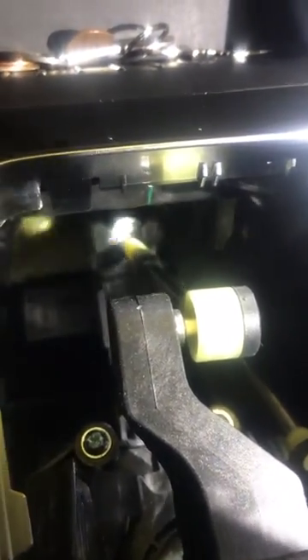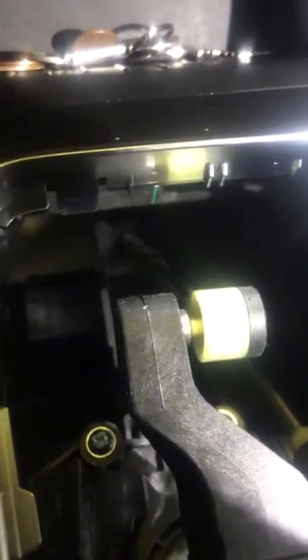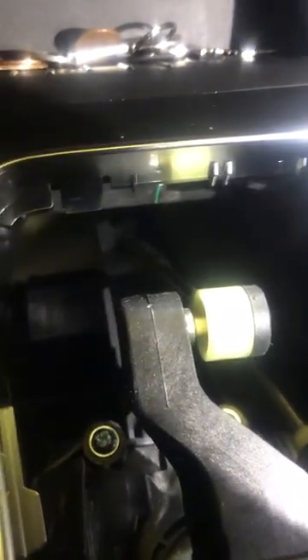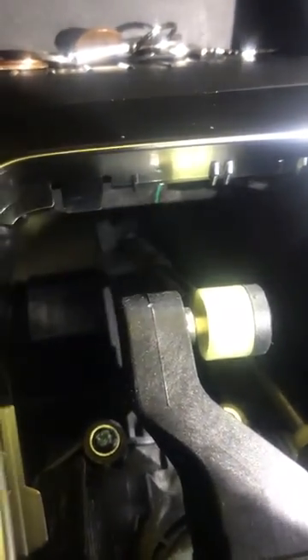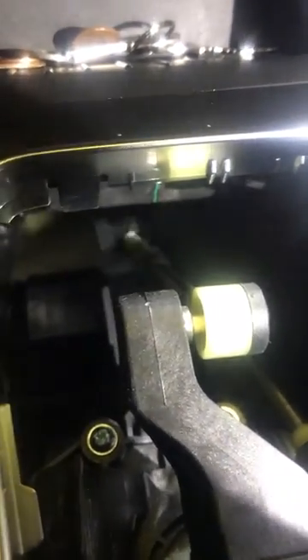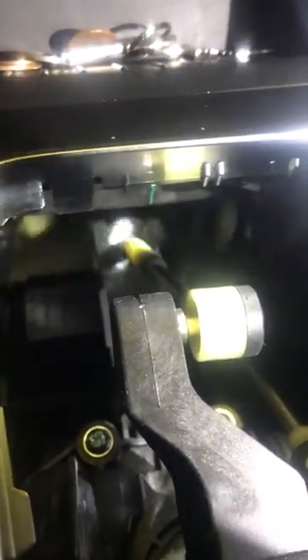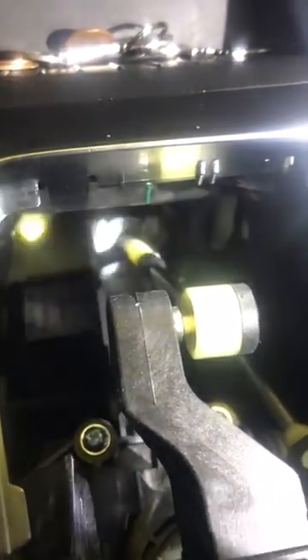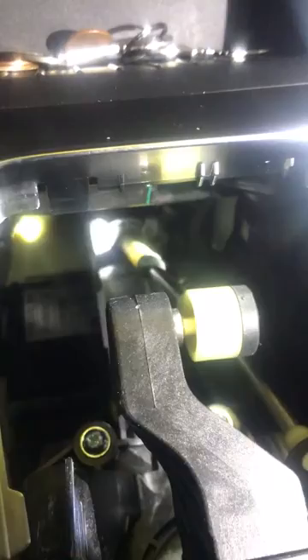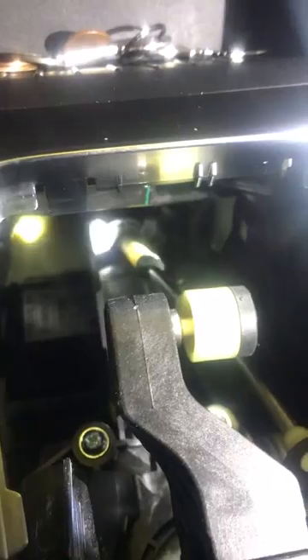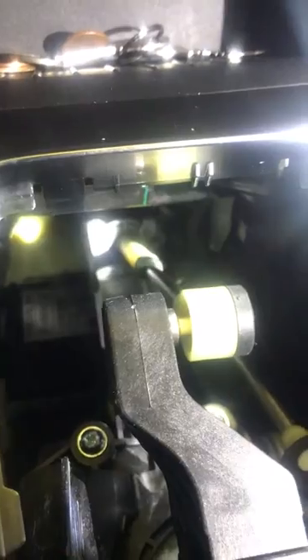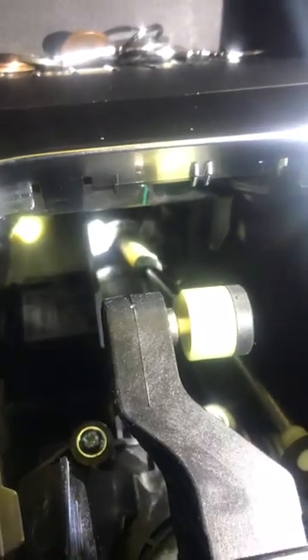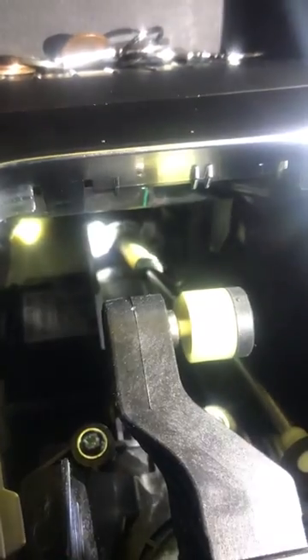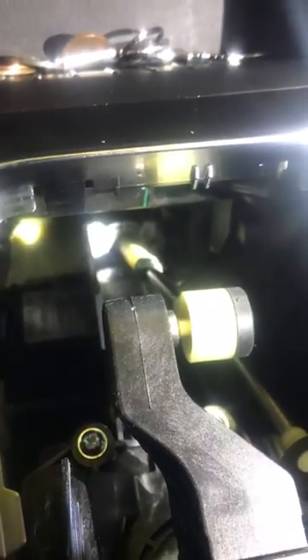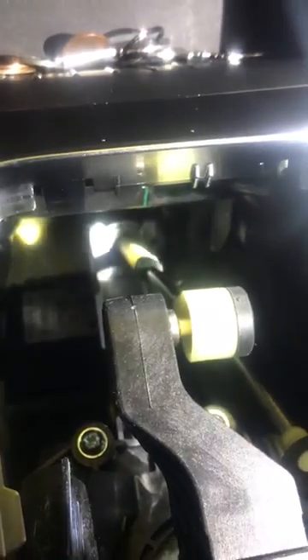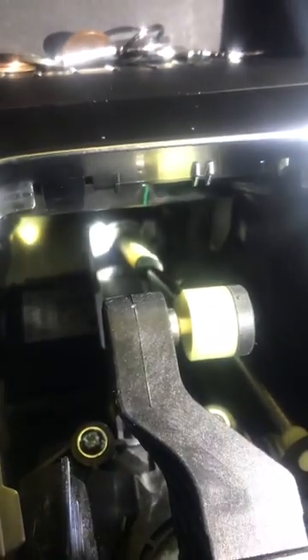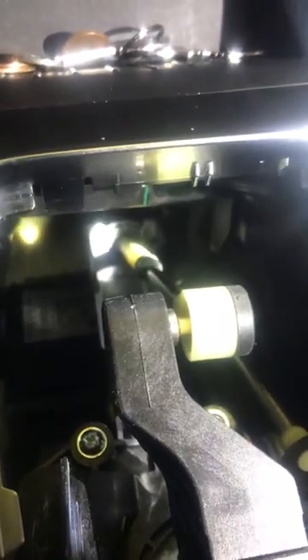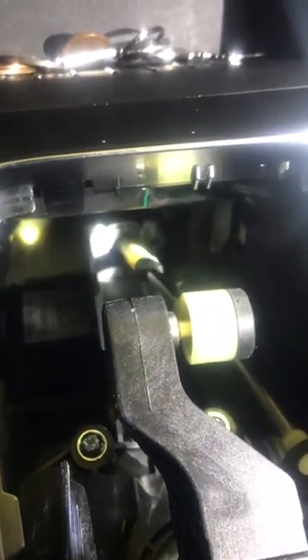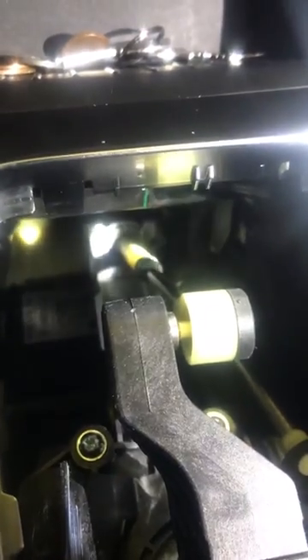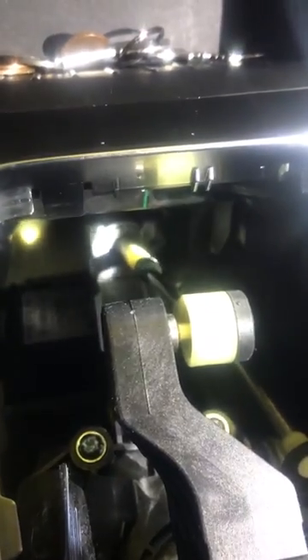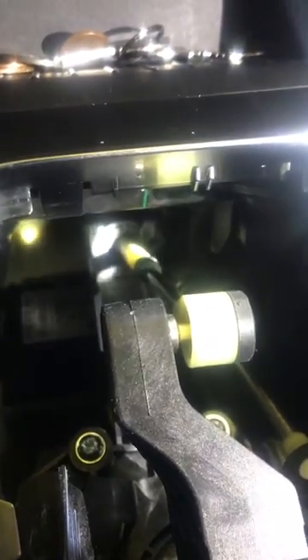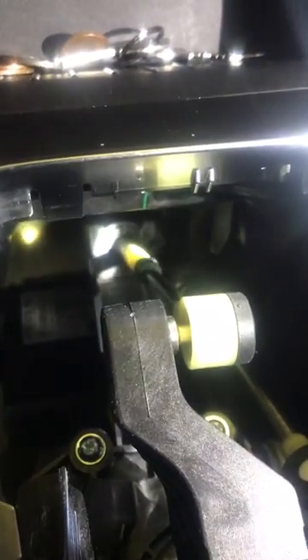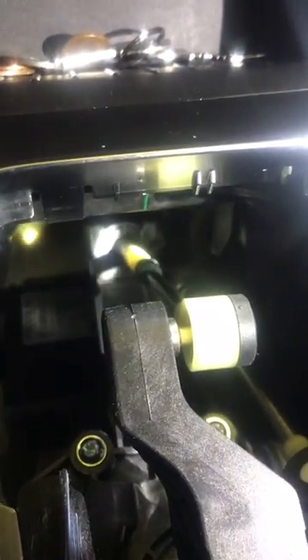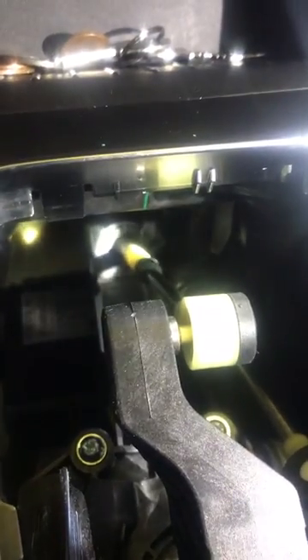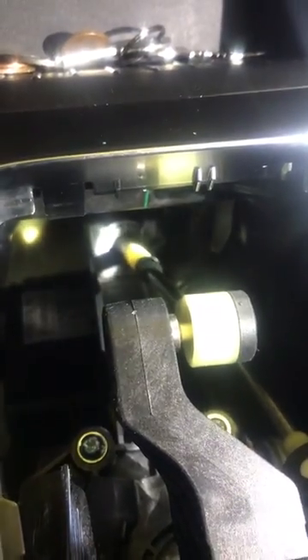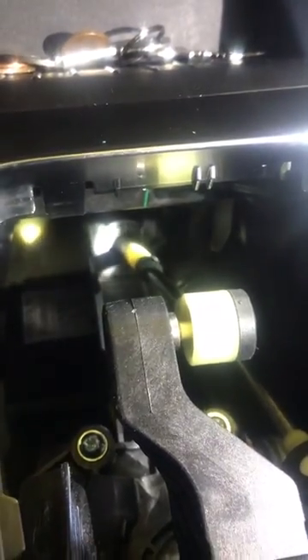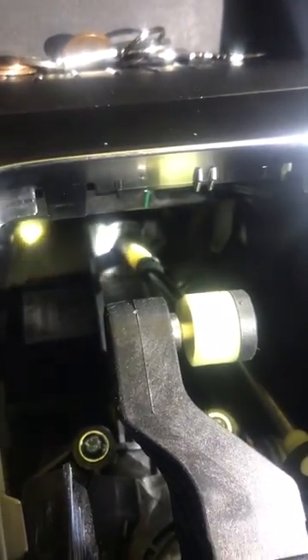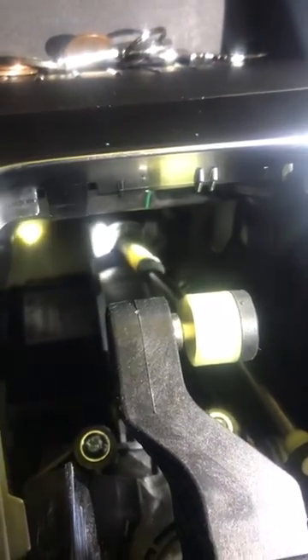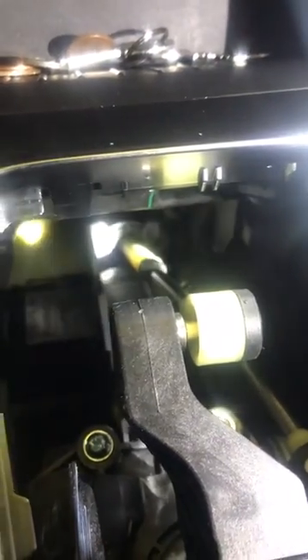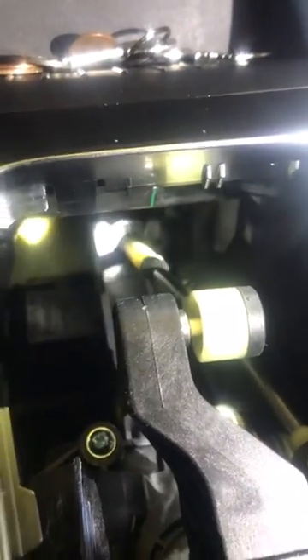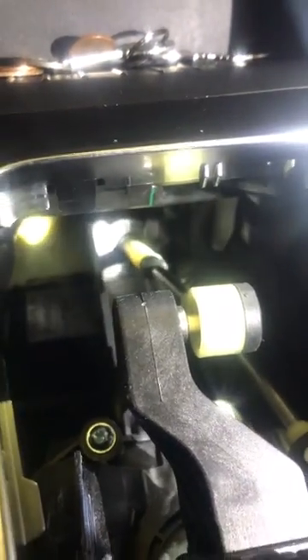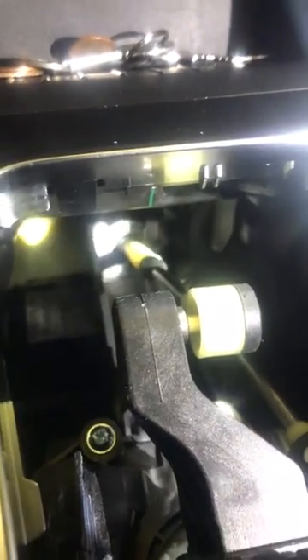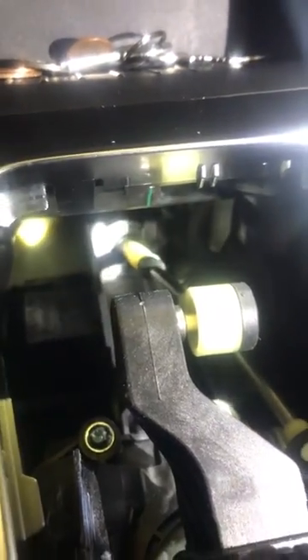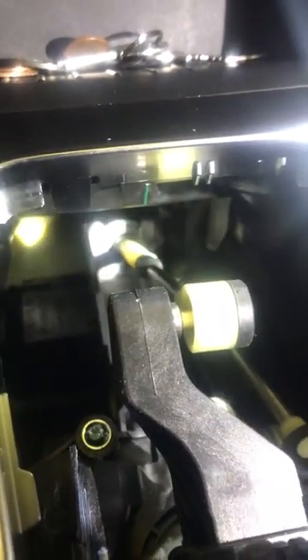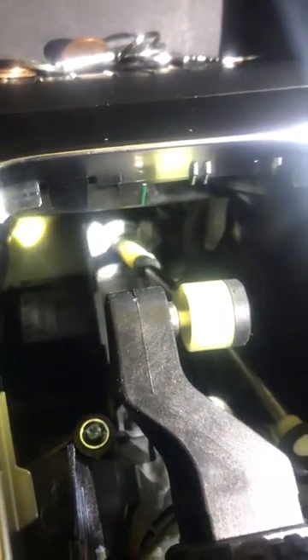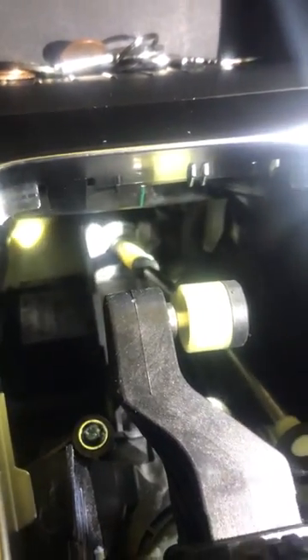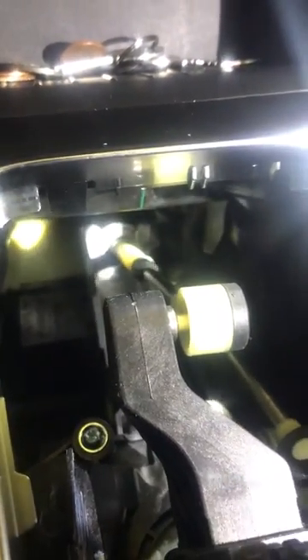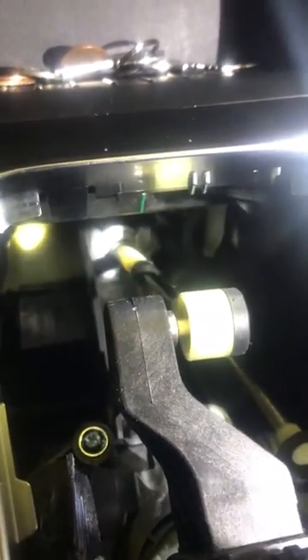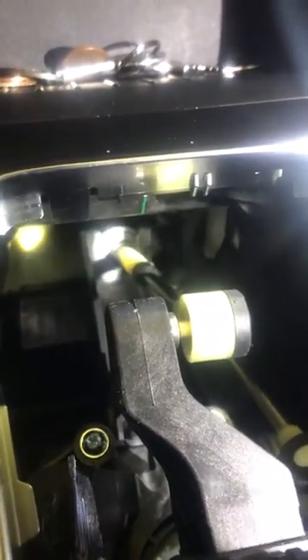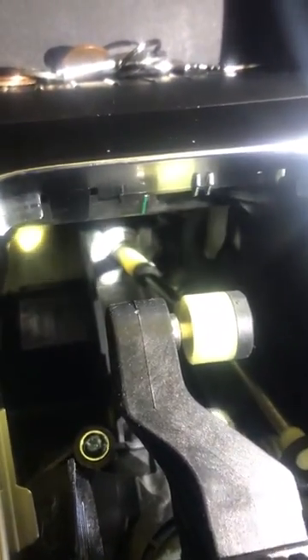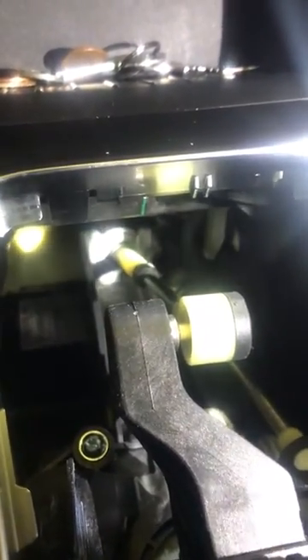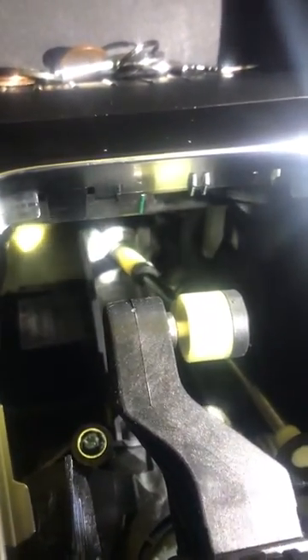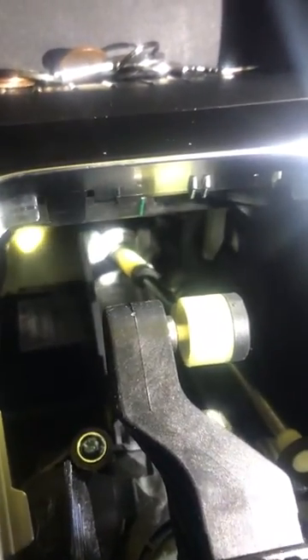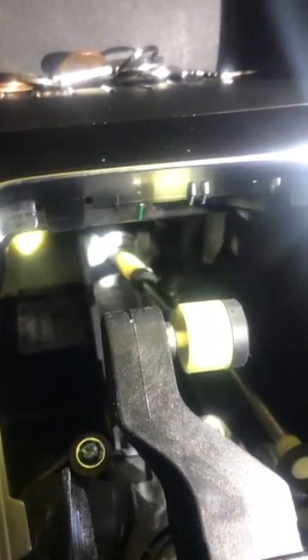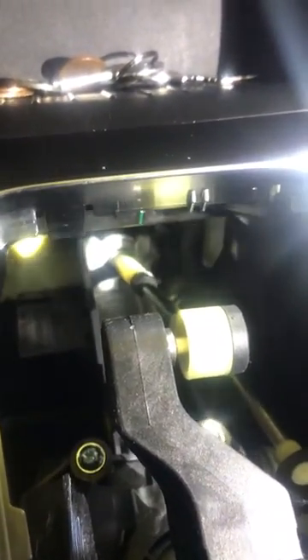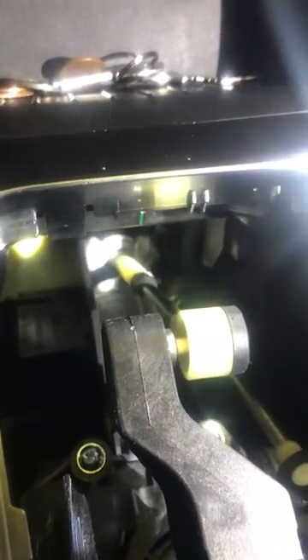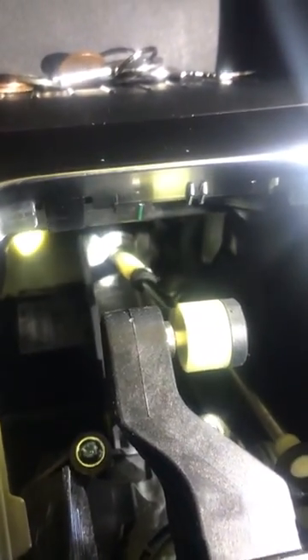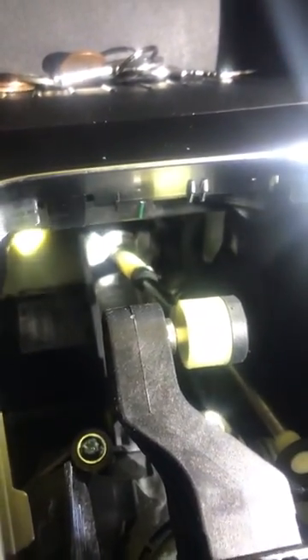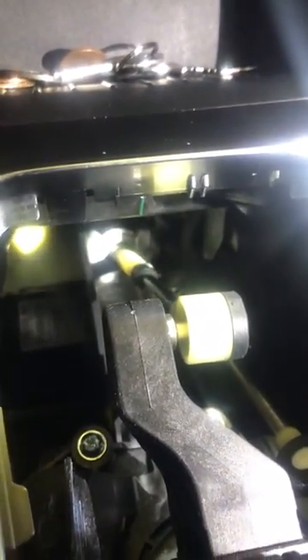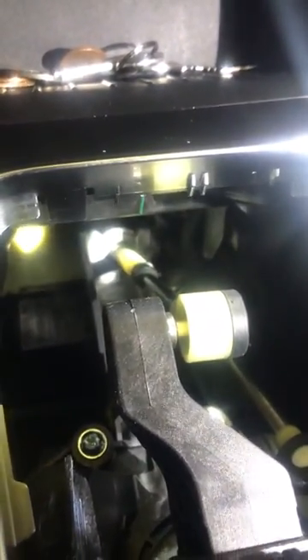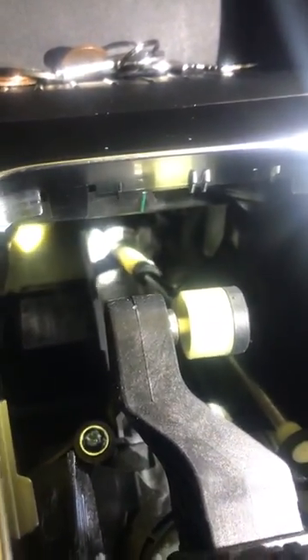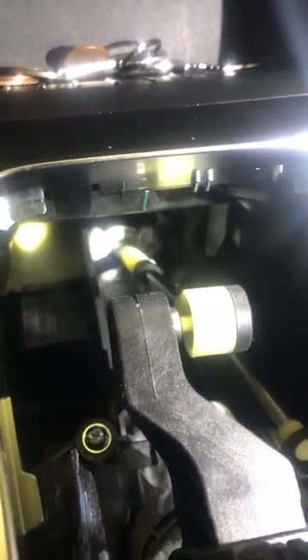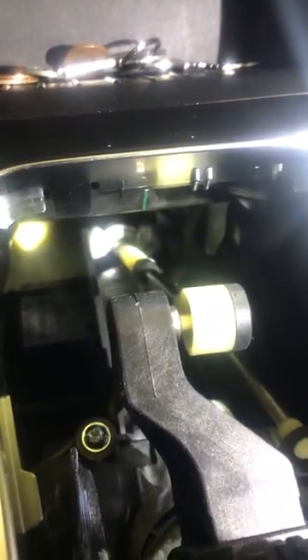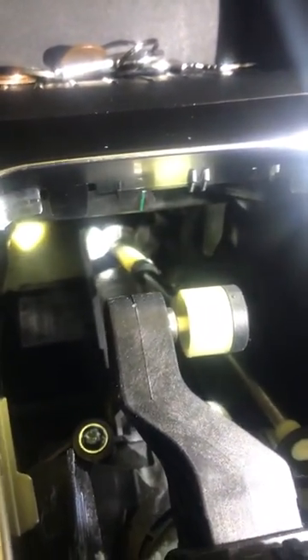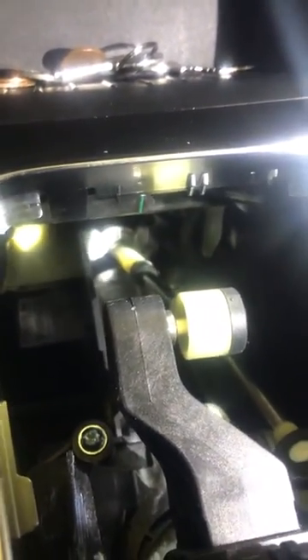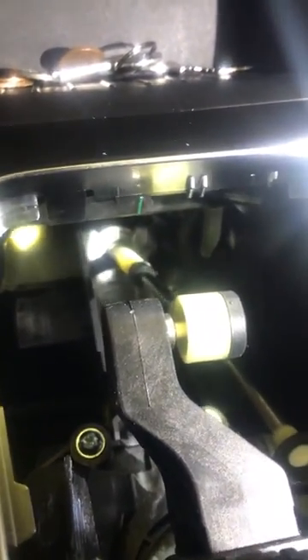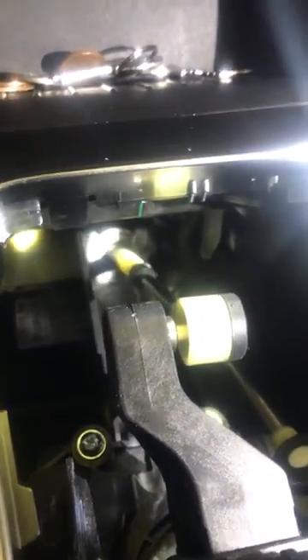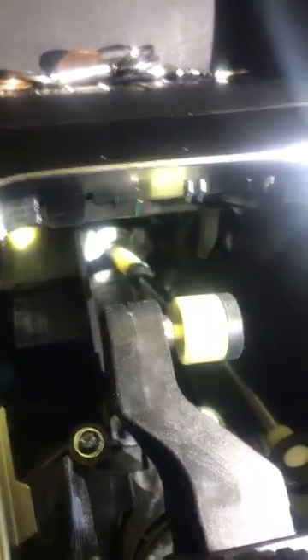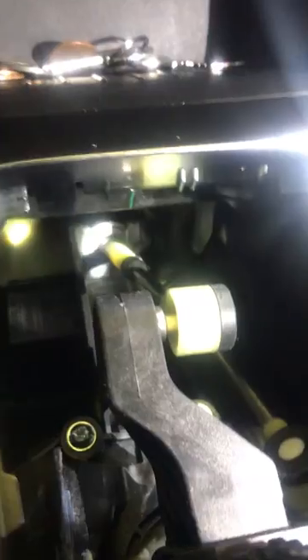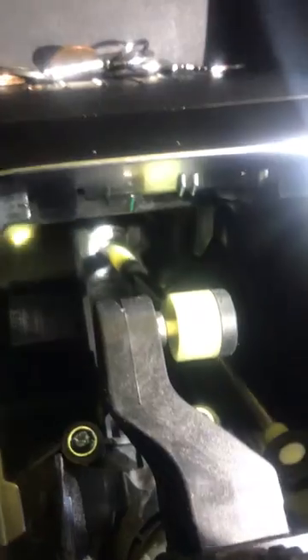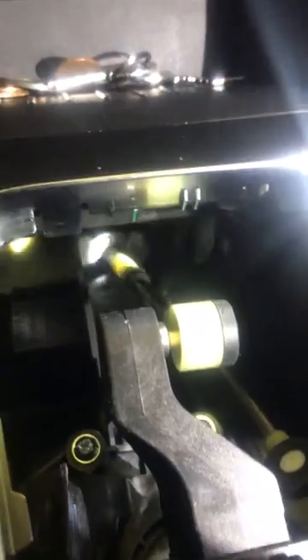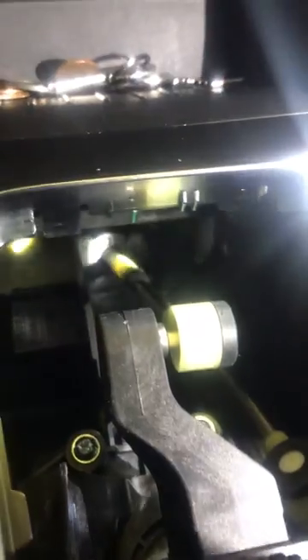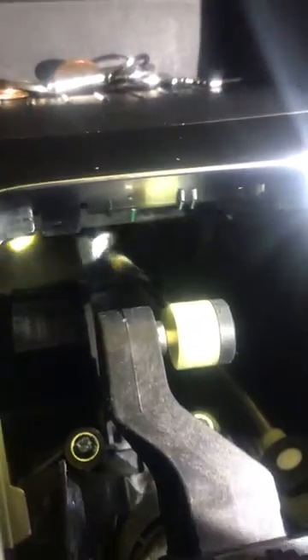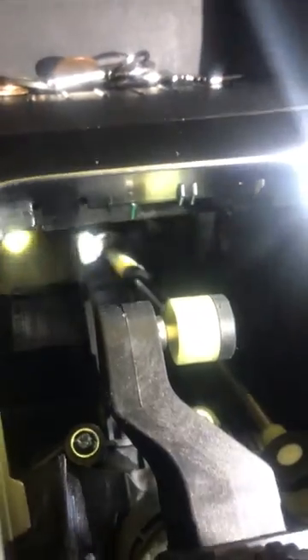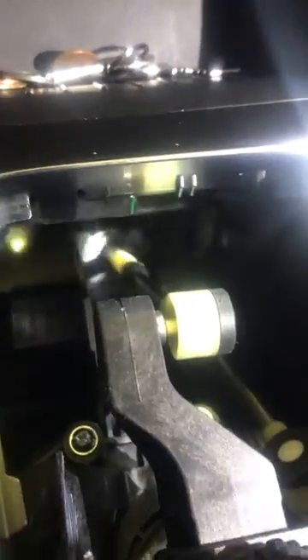So I'm going to try and reattach that, and hopefully that'll take care of the issue. I'm willing to bet that's what it is.